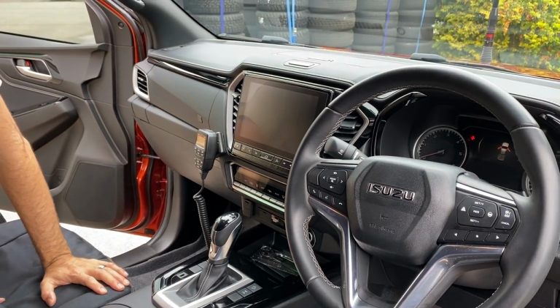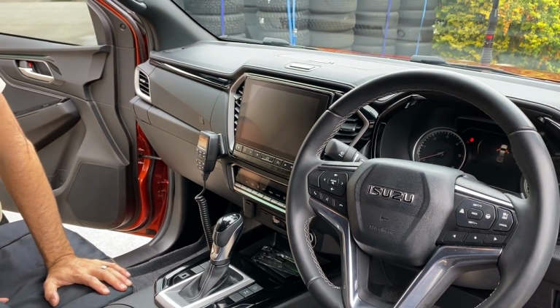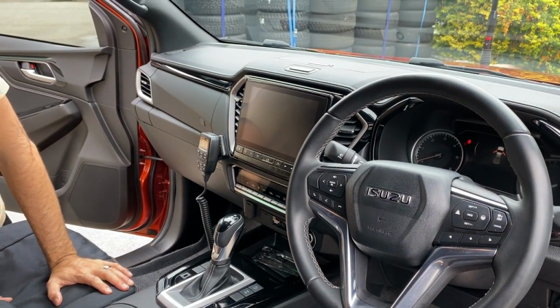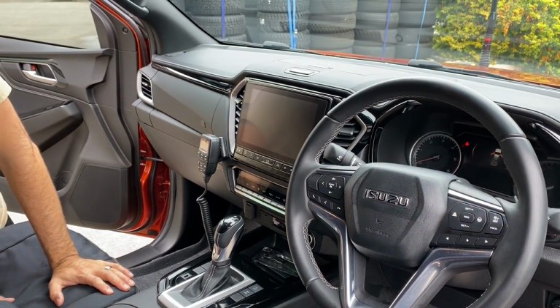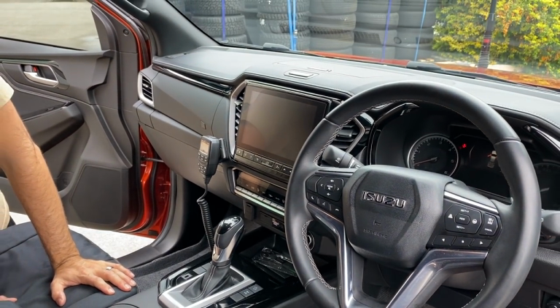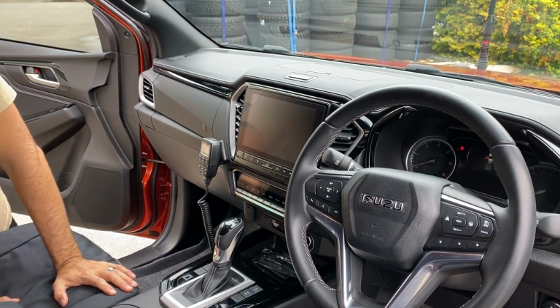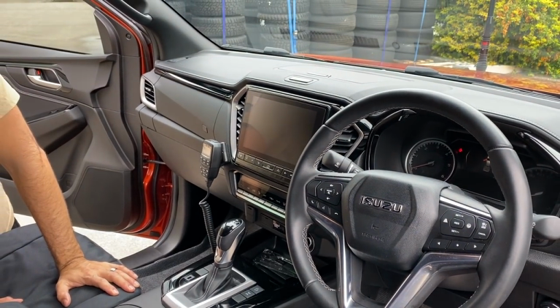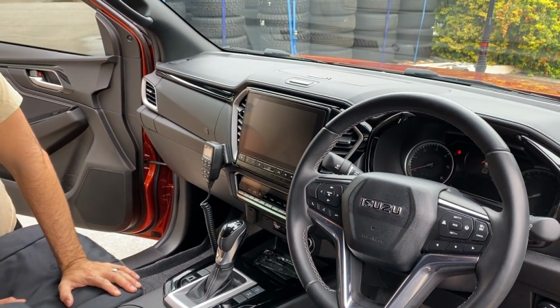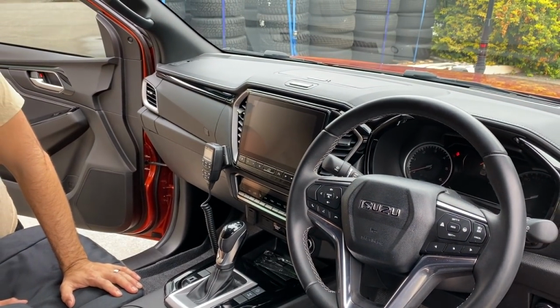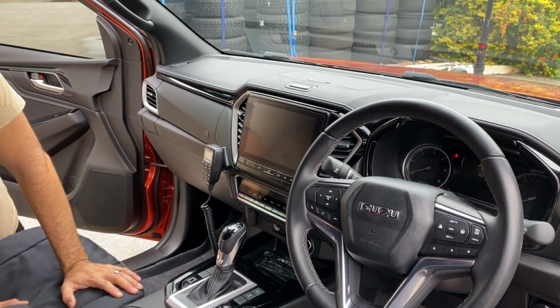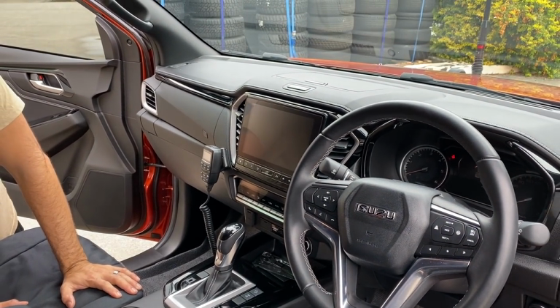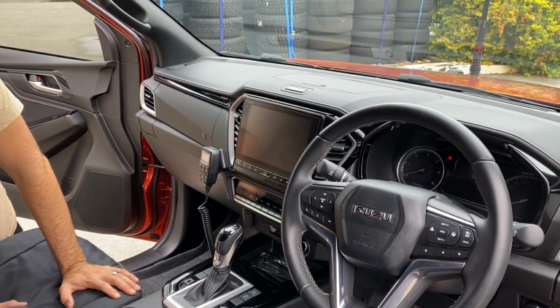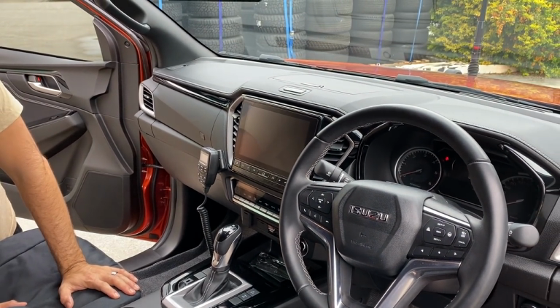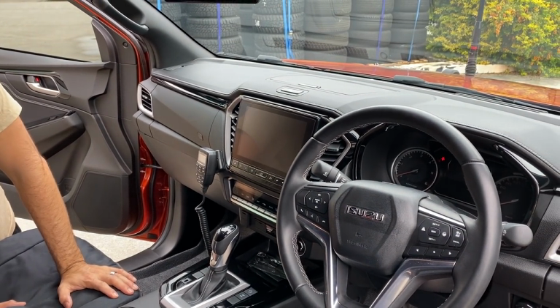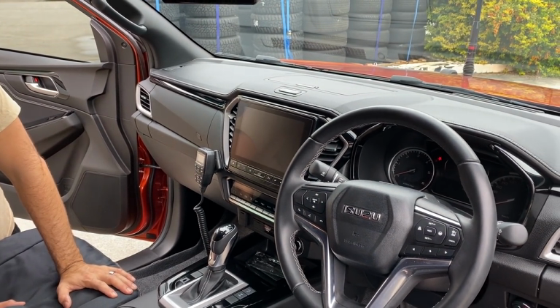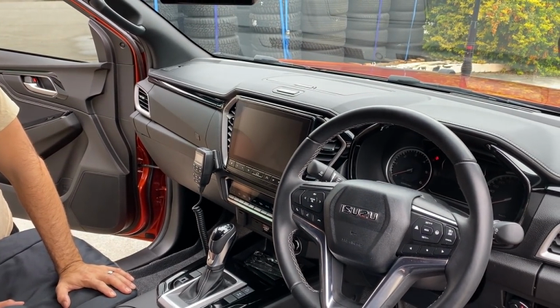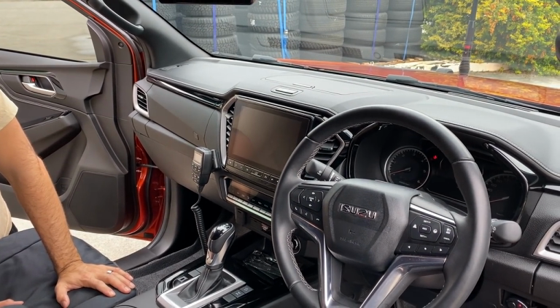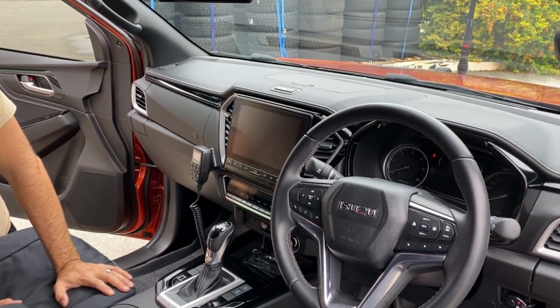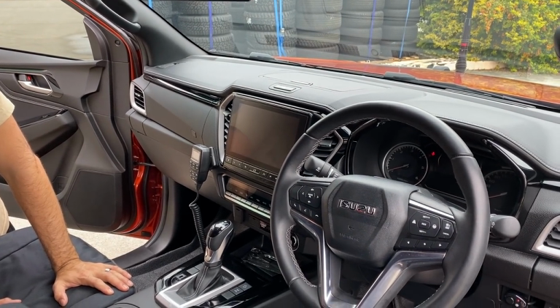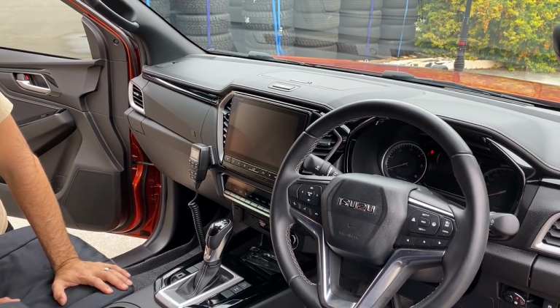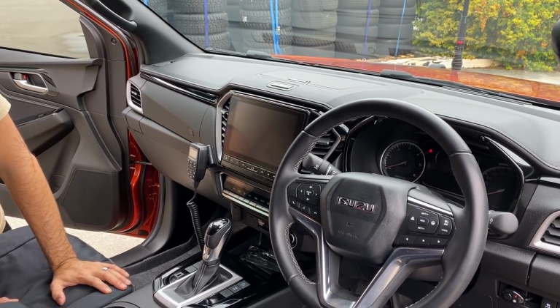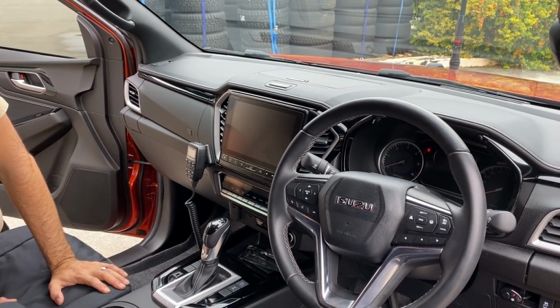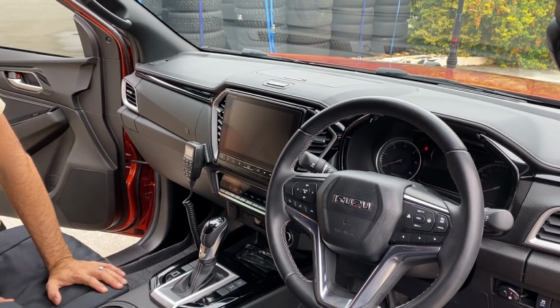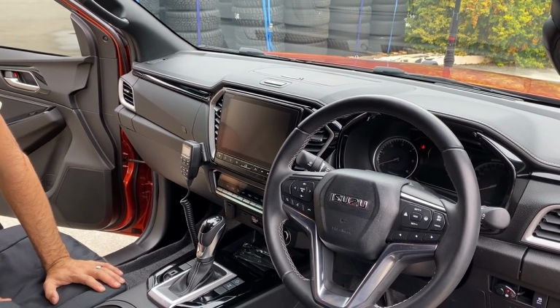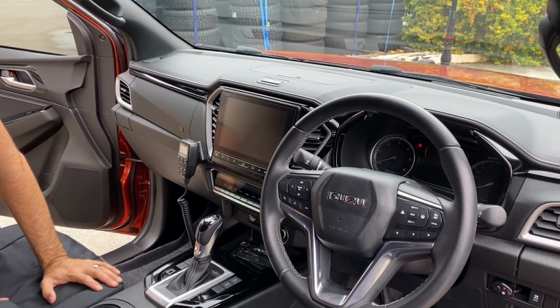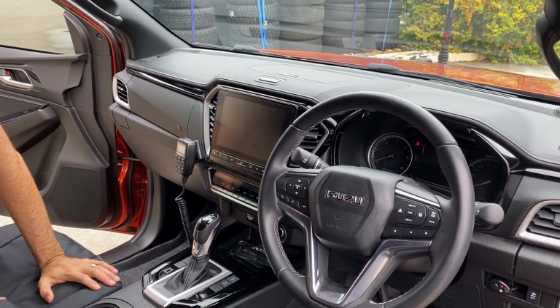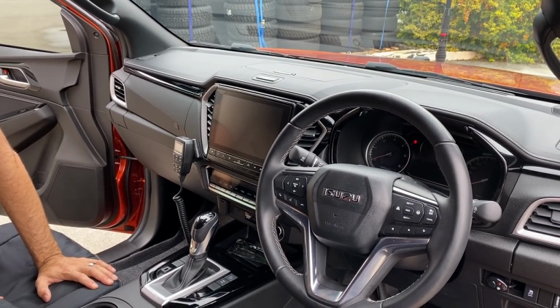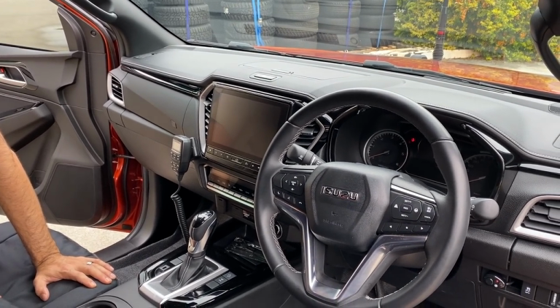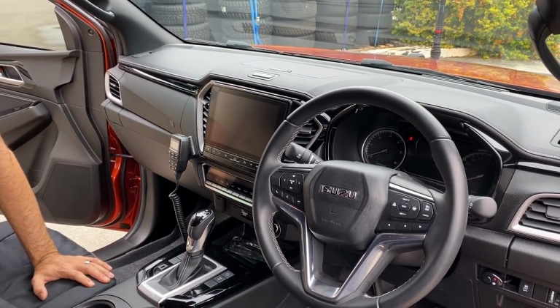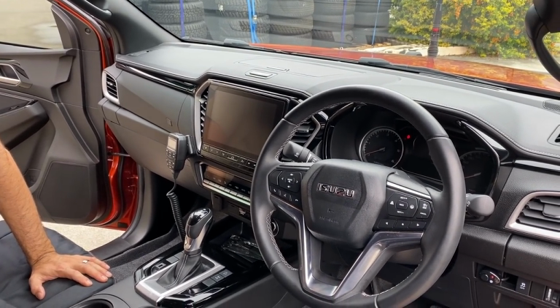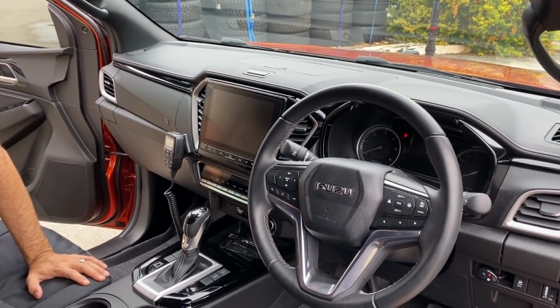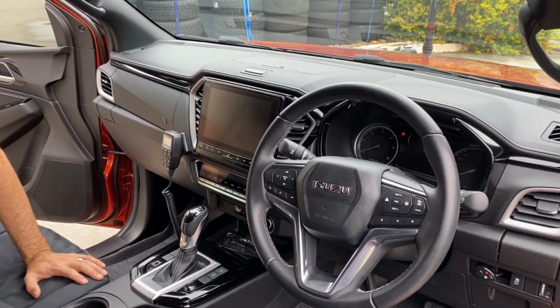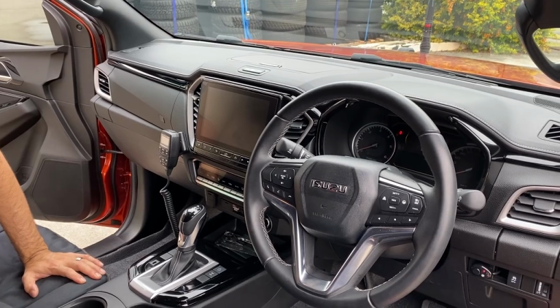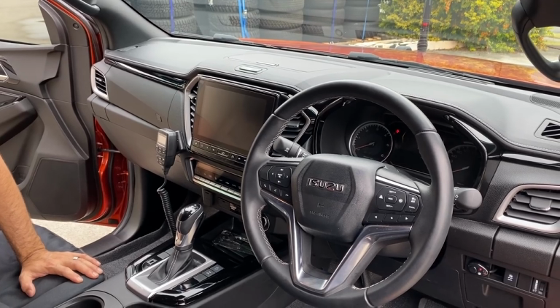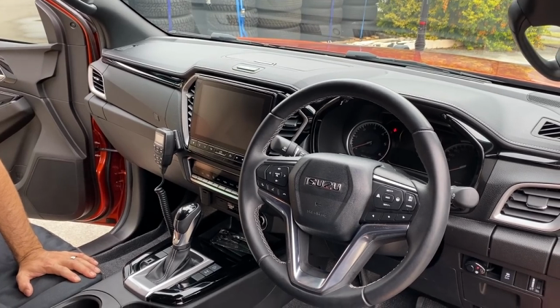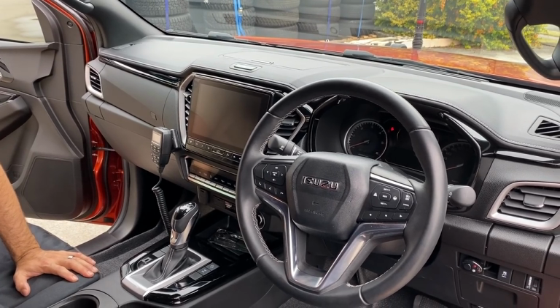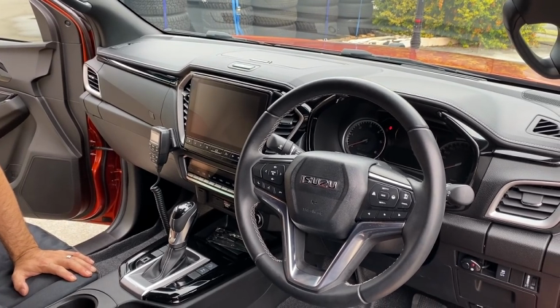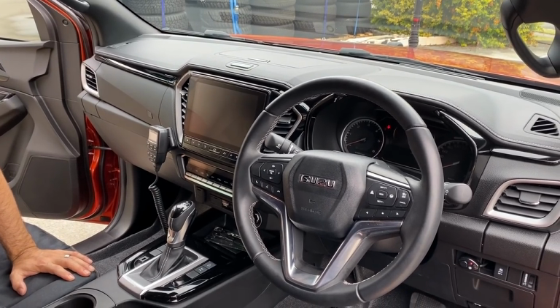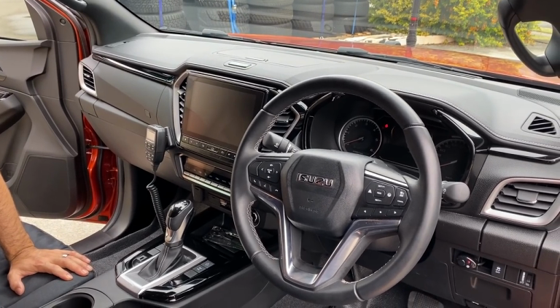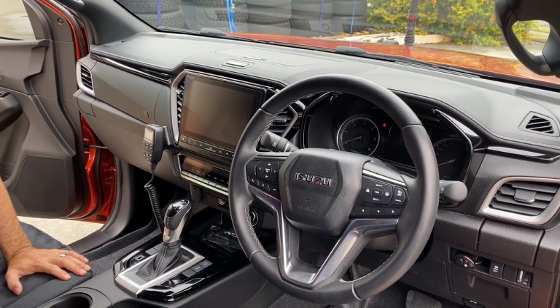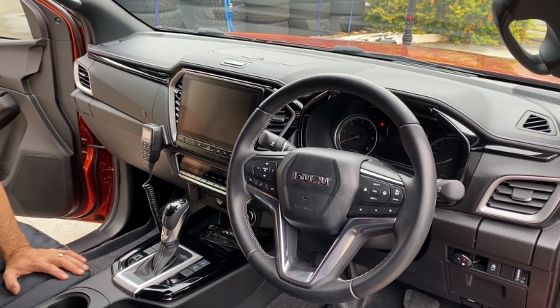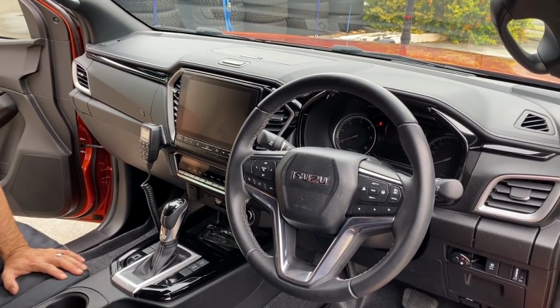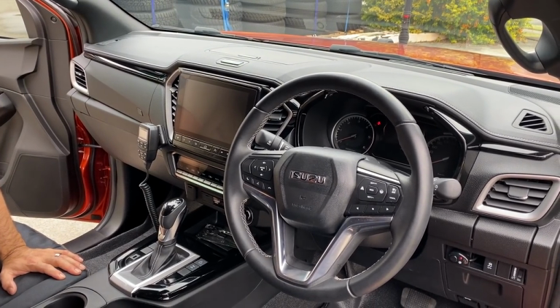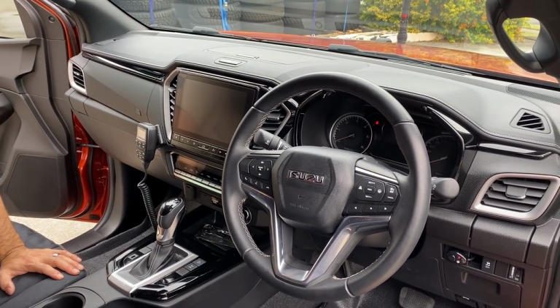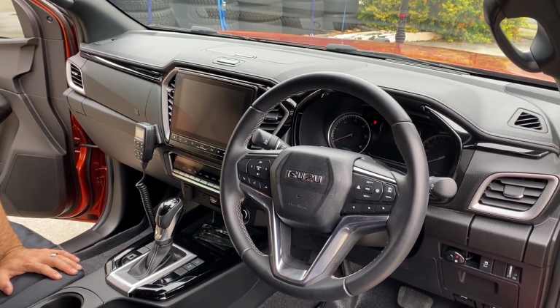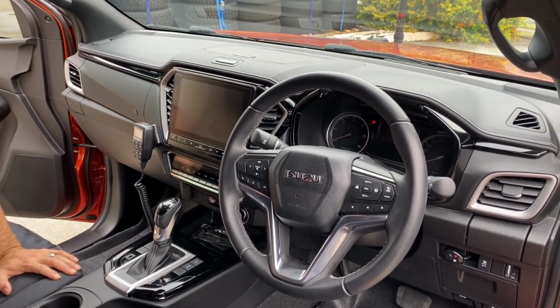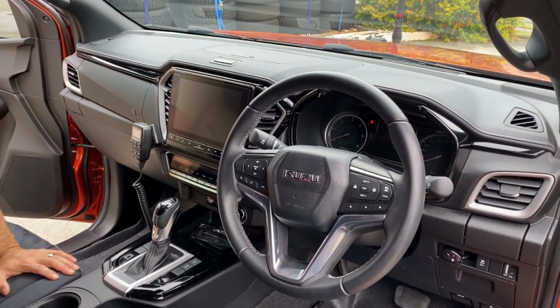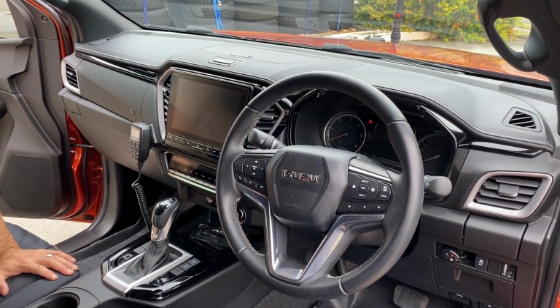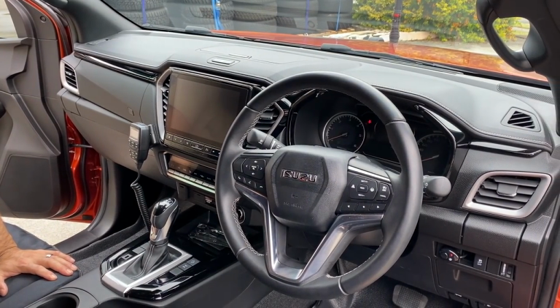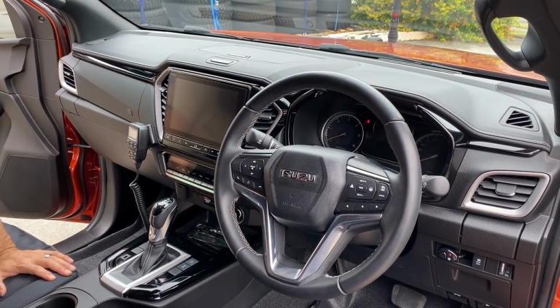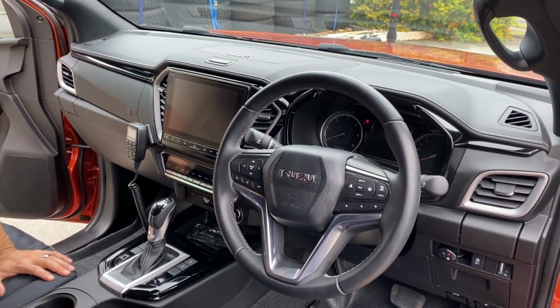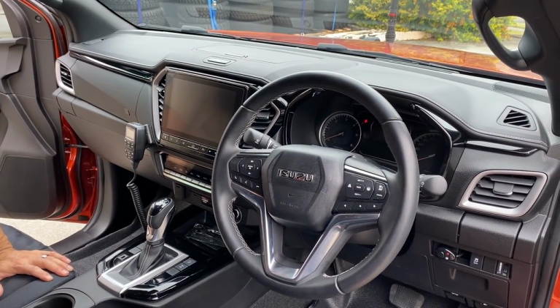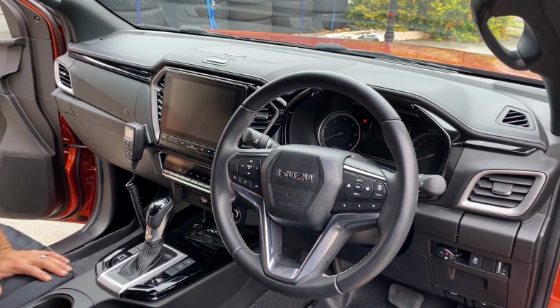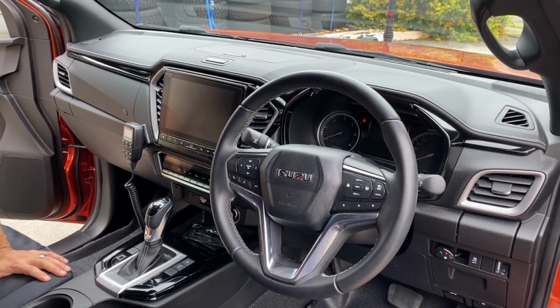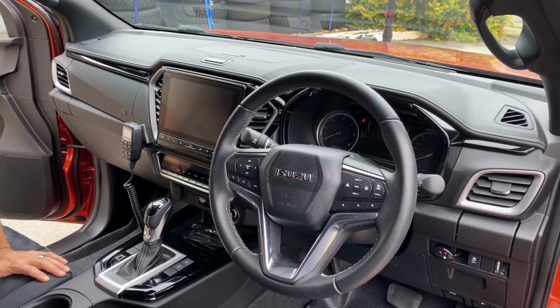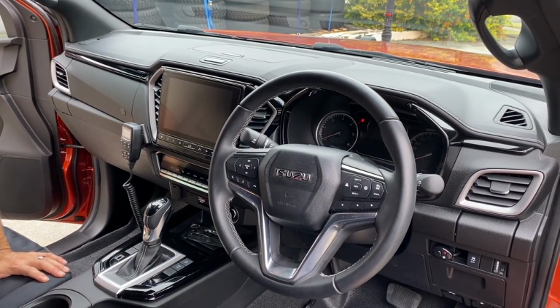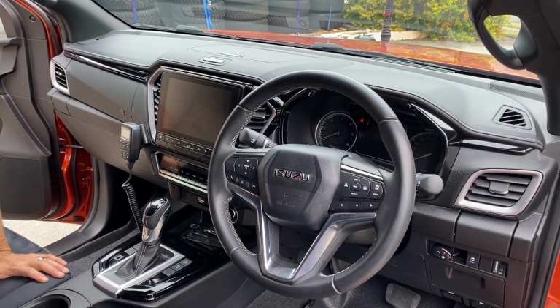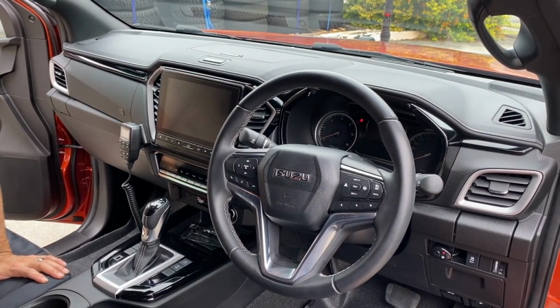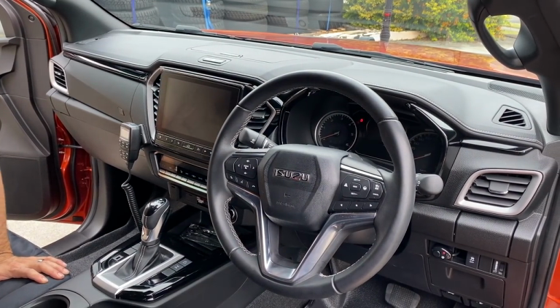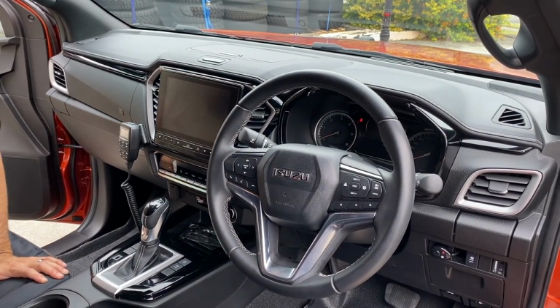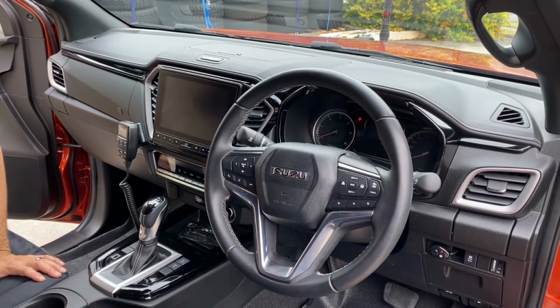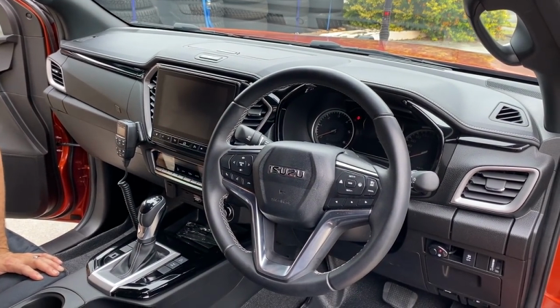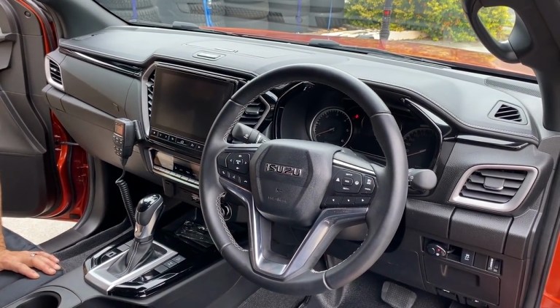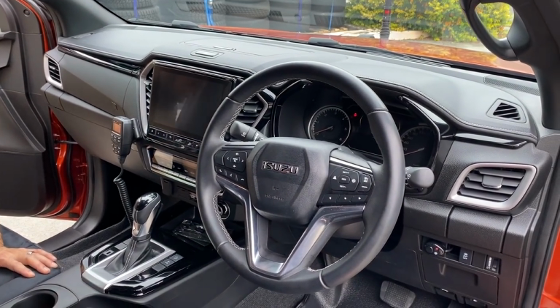There's a big iPad-looking screen up here that shows you and talks to you — tells you the weather, pretty much everything you need to know. Very cool, very comfortable.